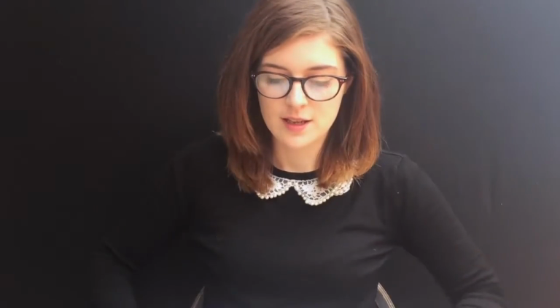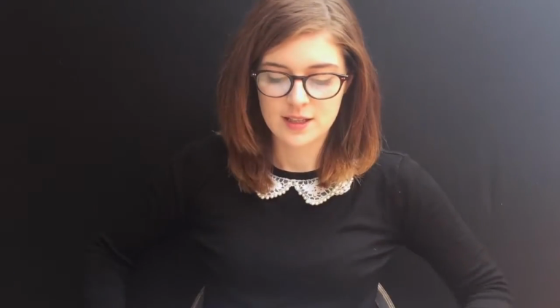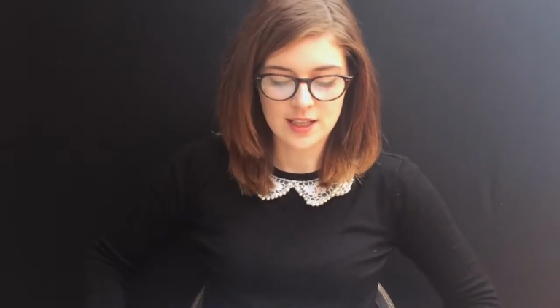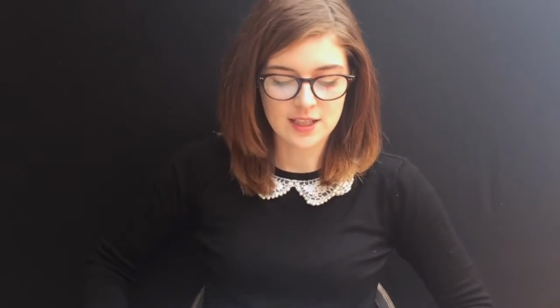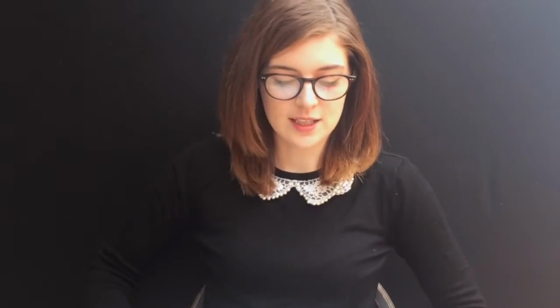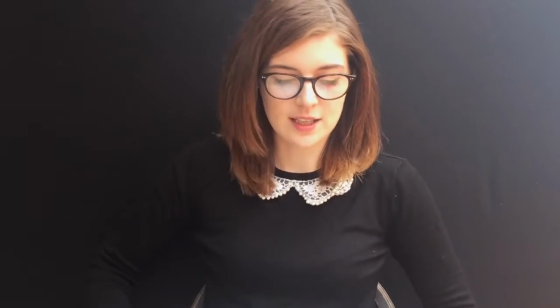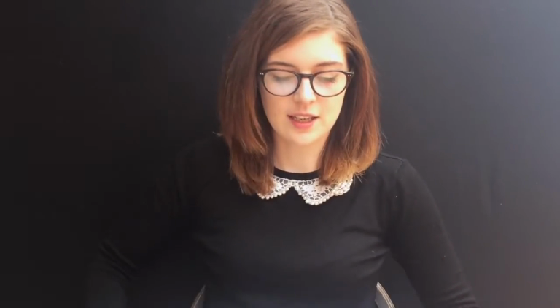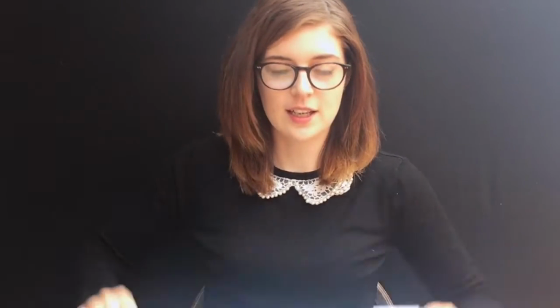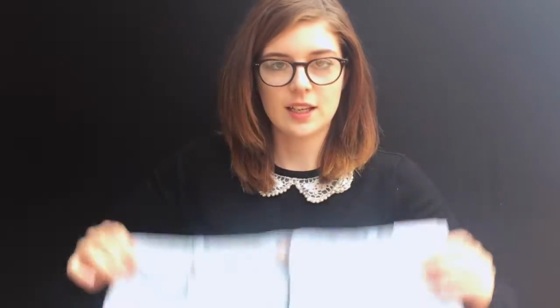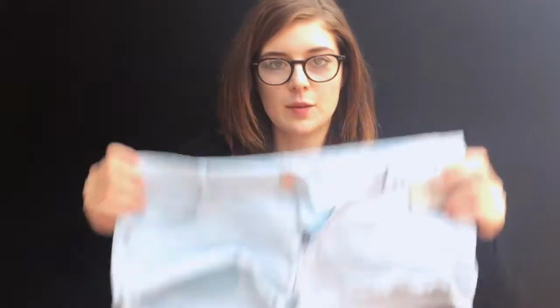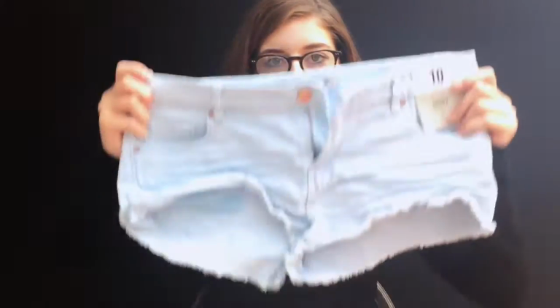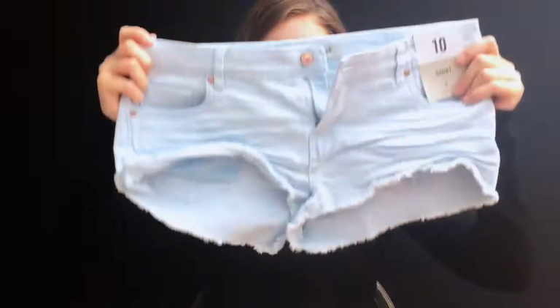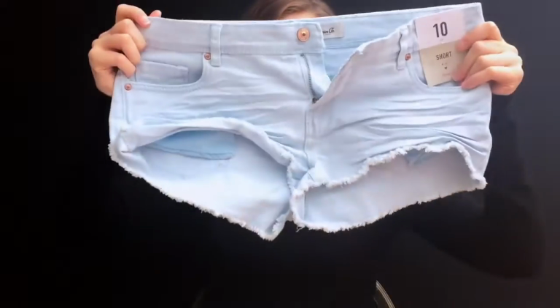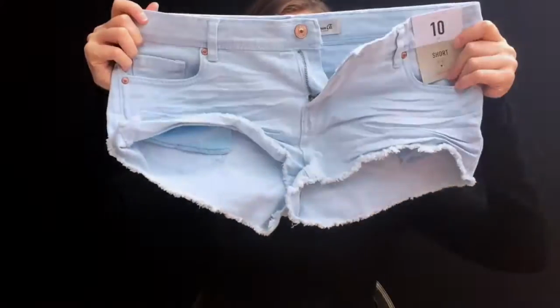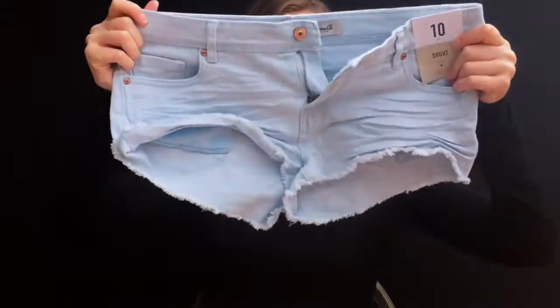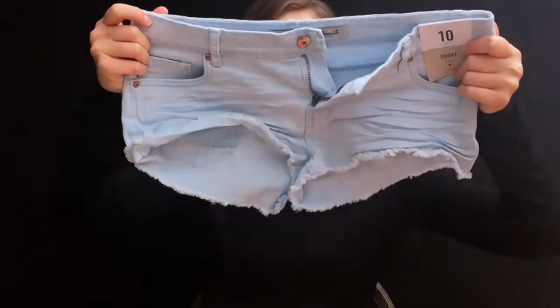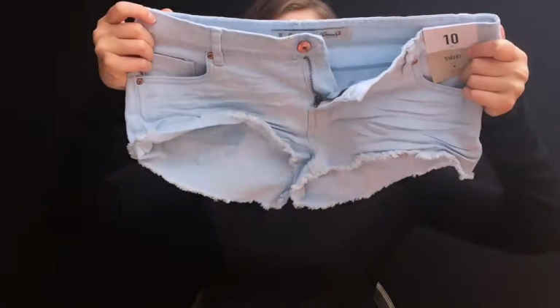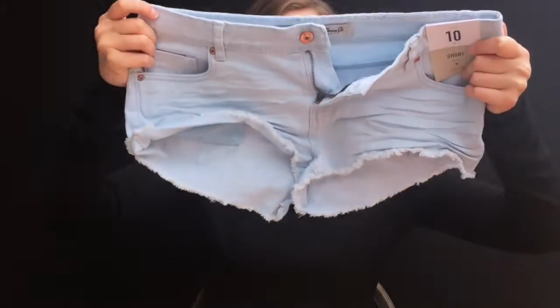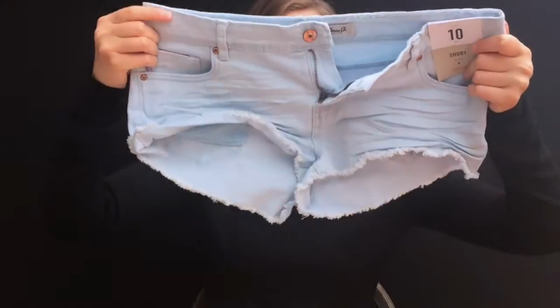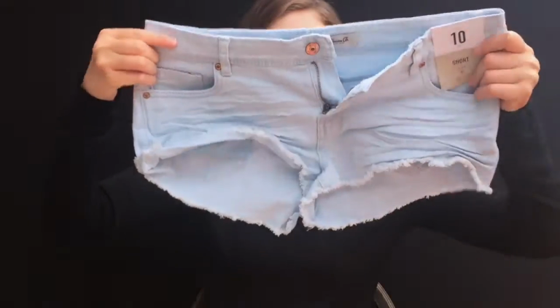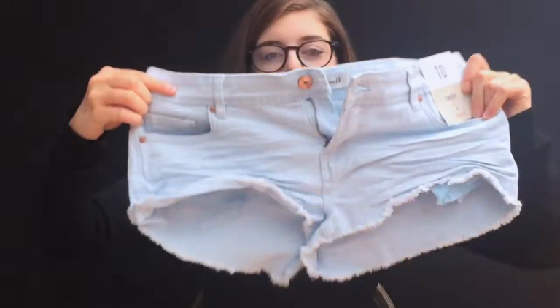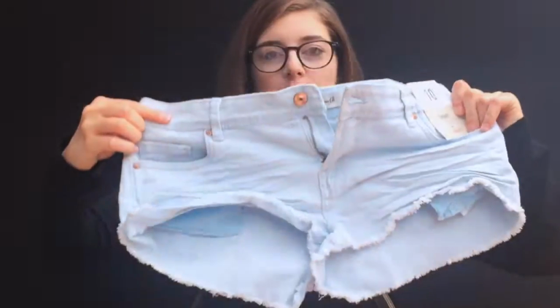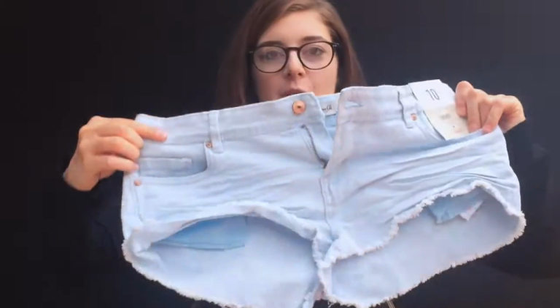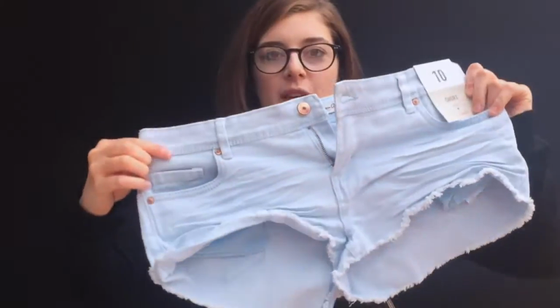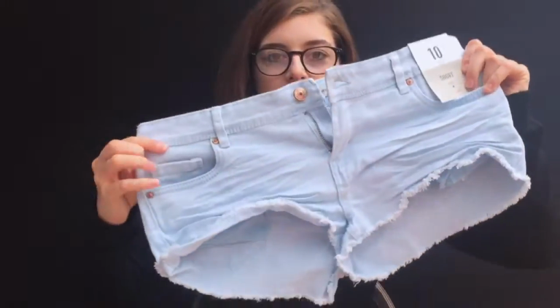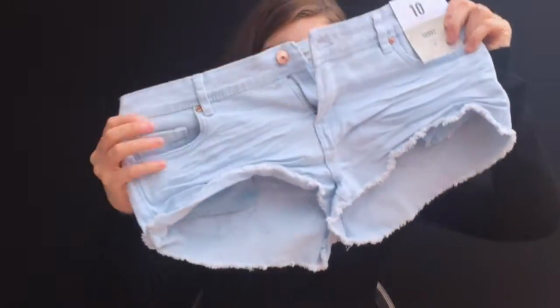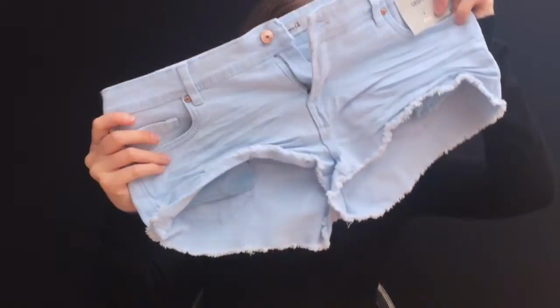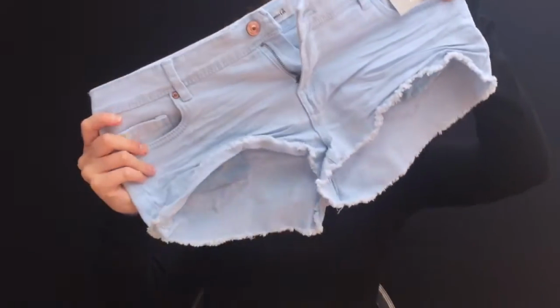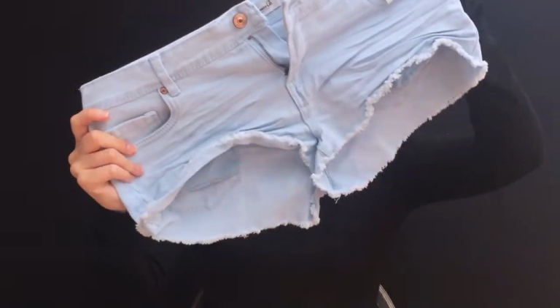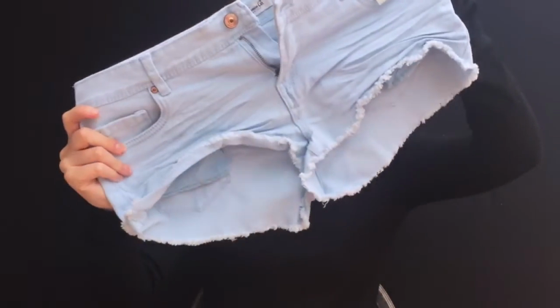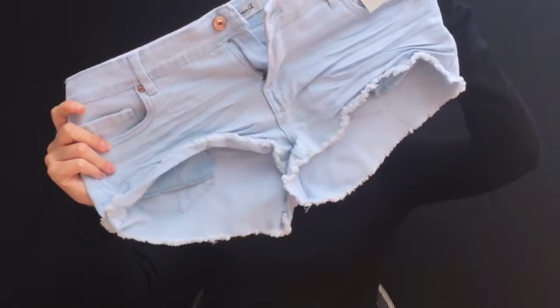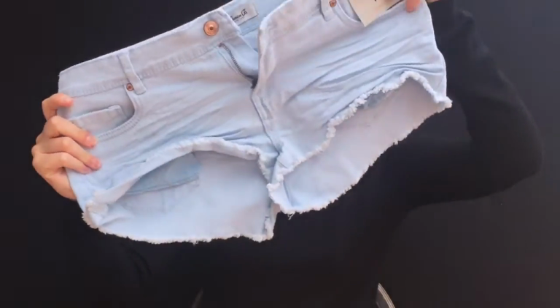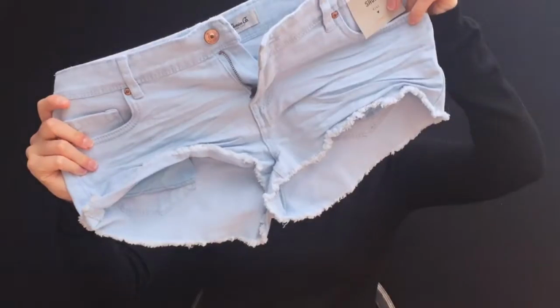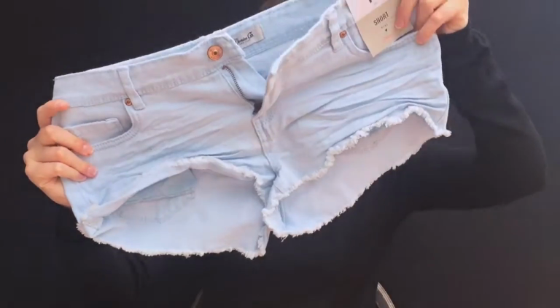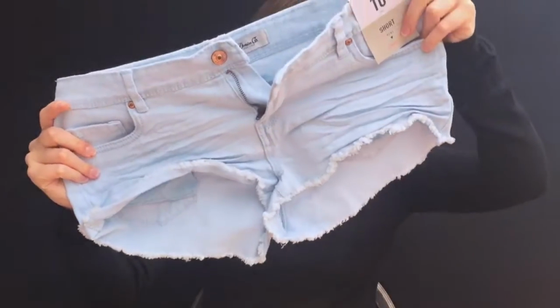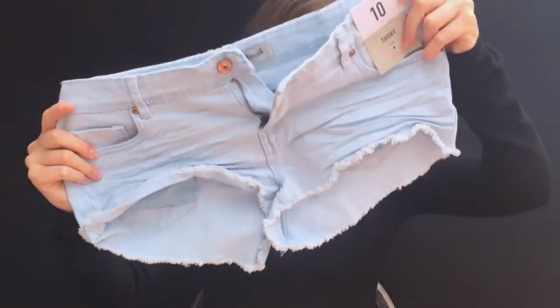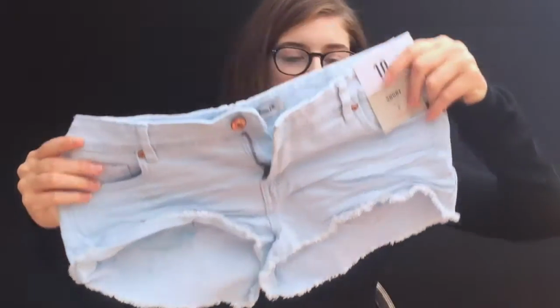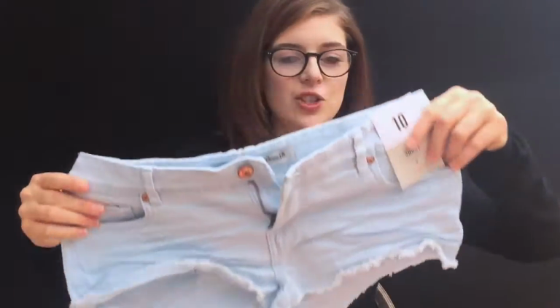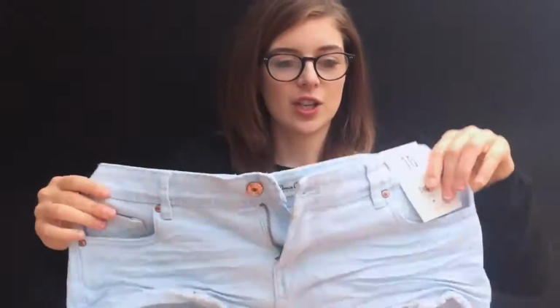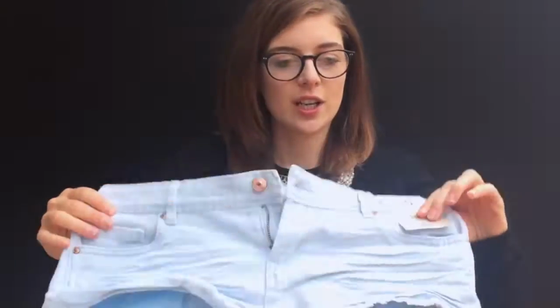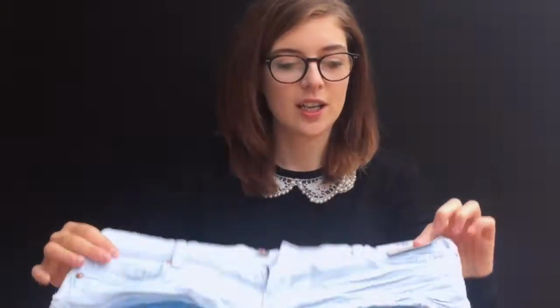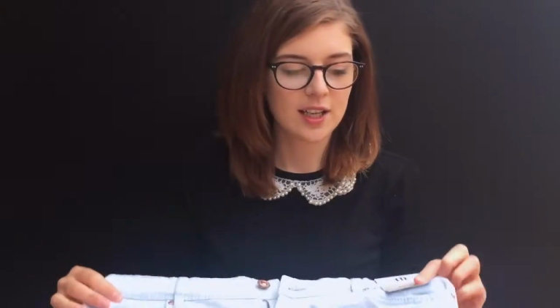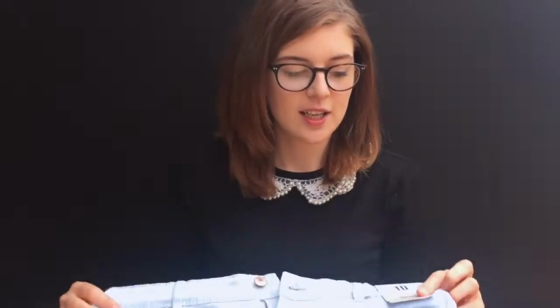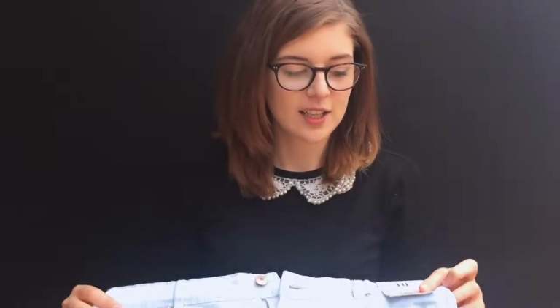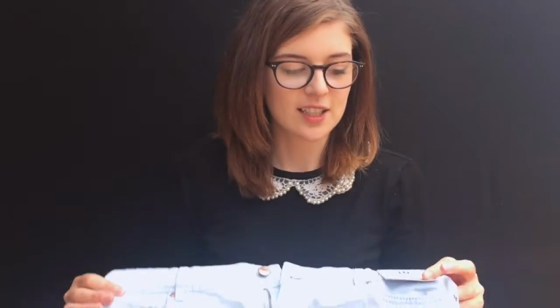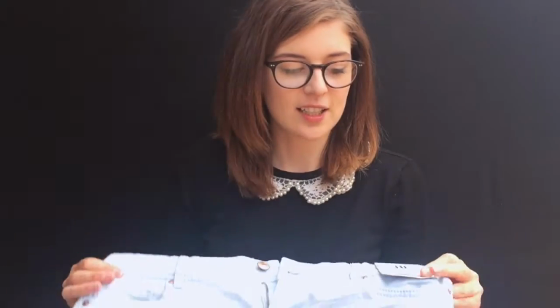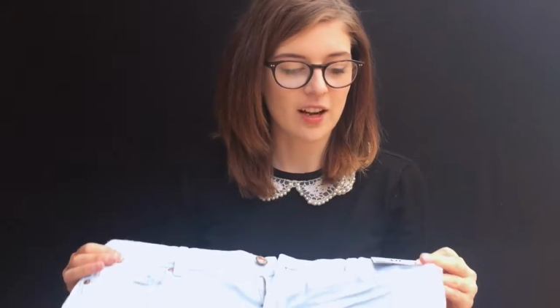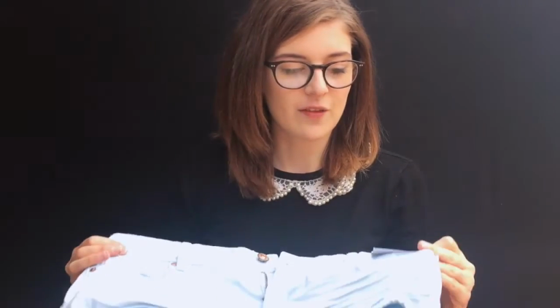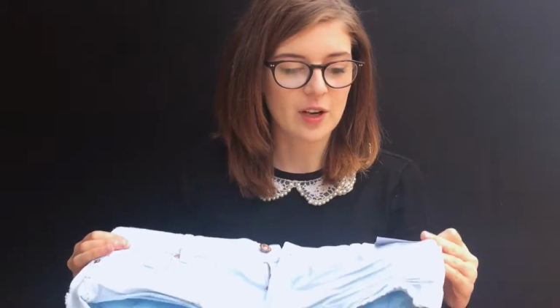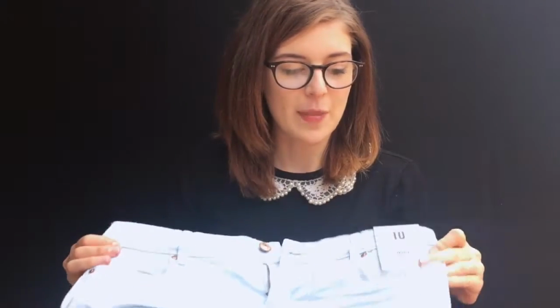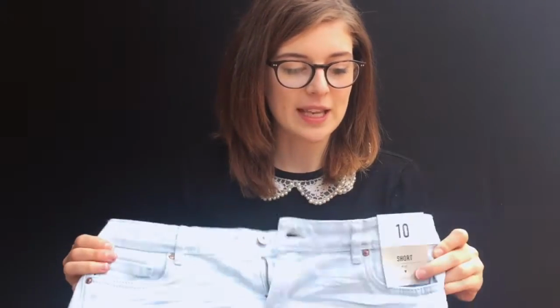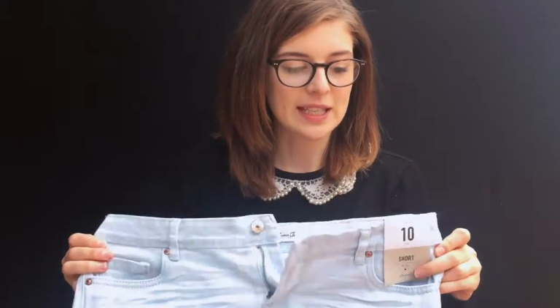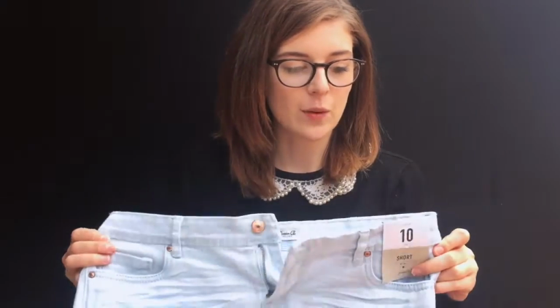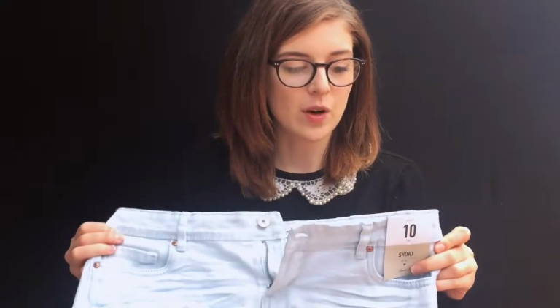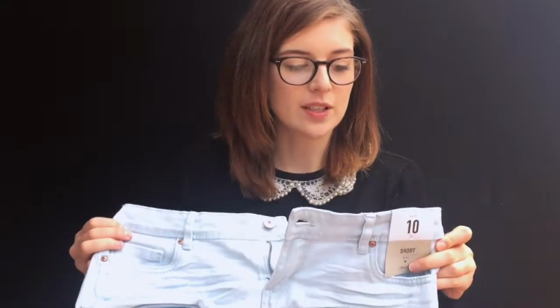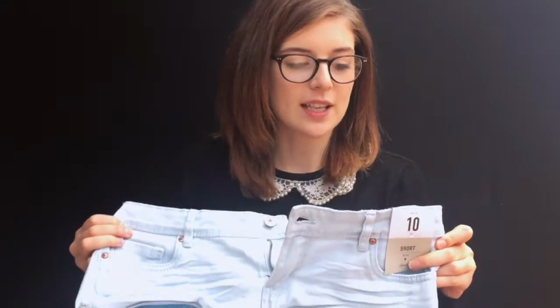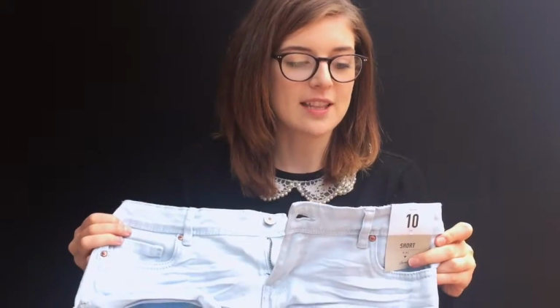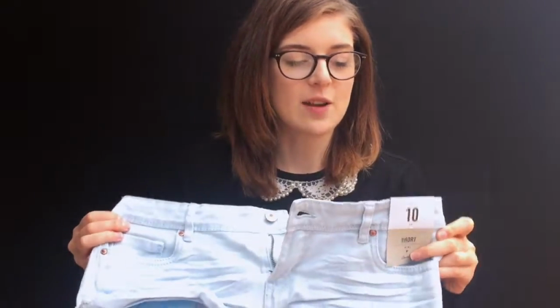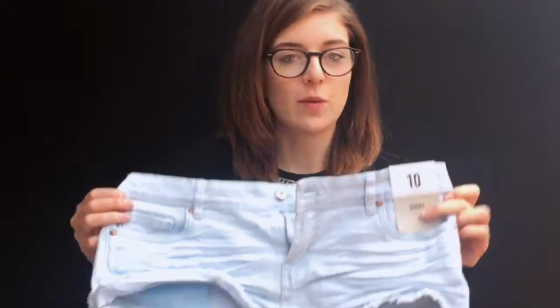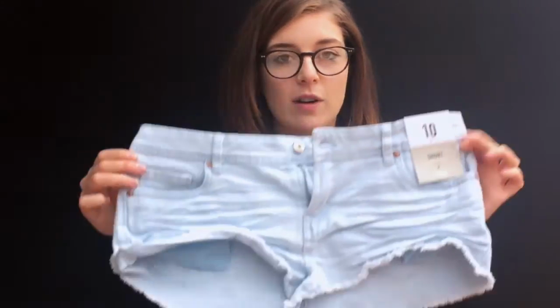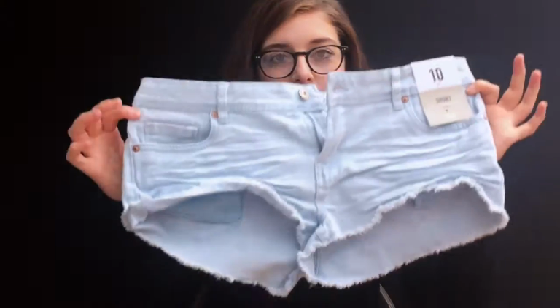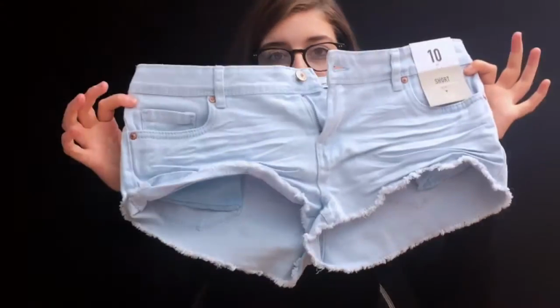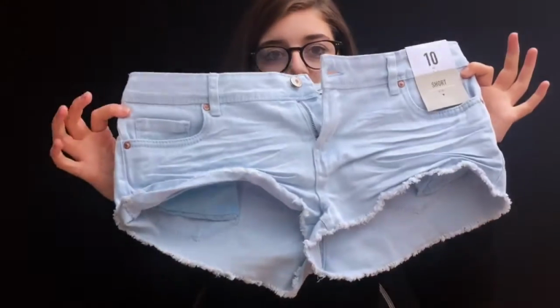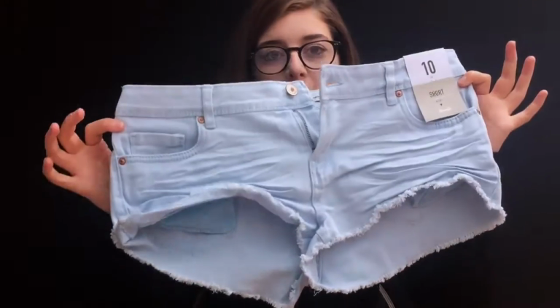They're just like pale blue frayed edge, just really basic ones, and they were £5.